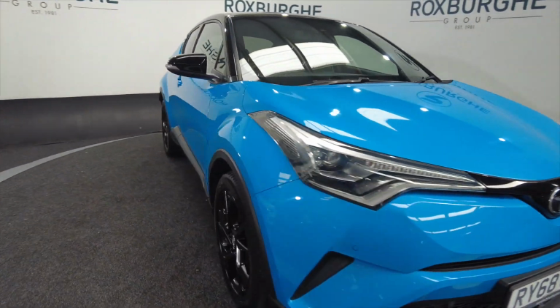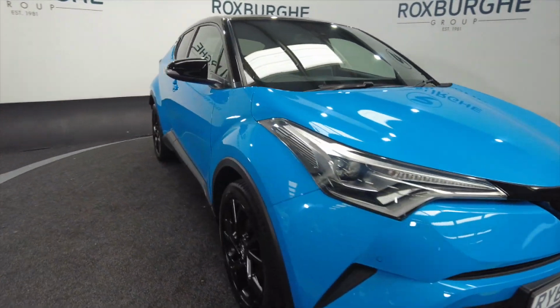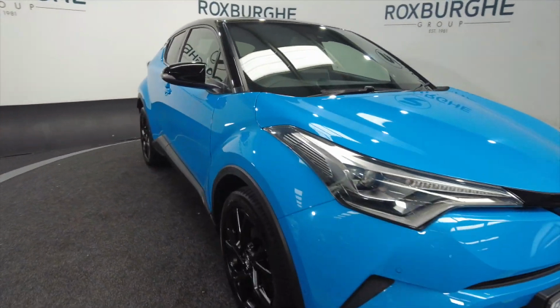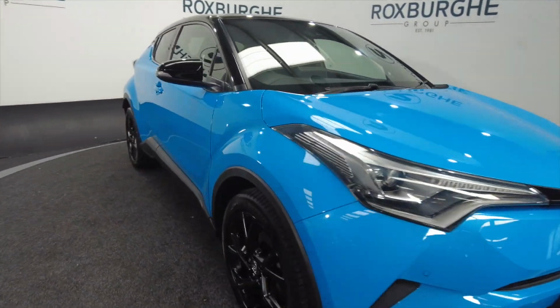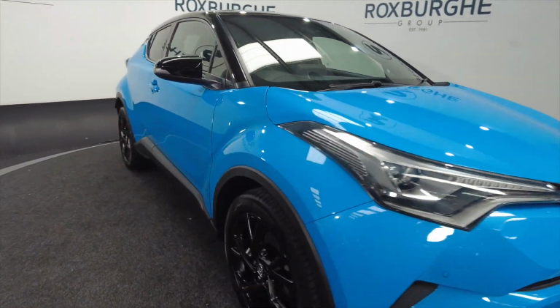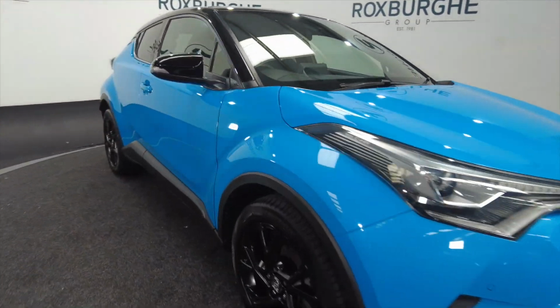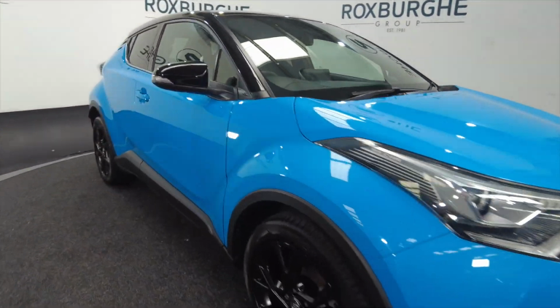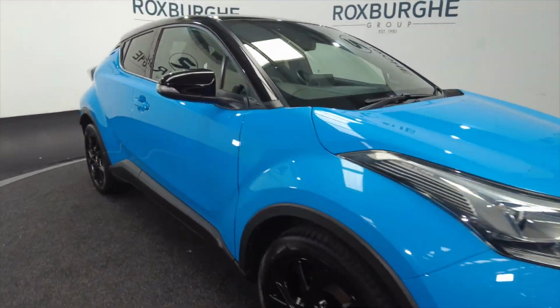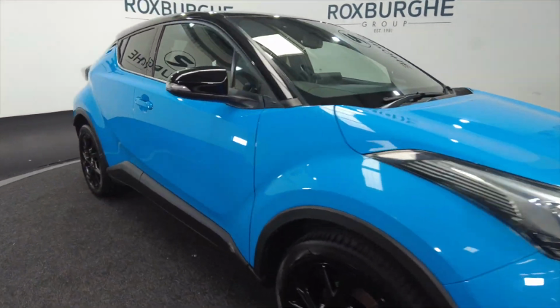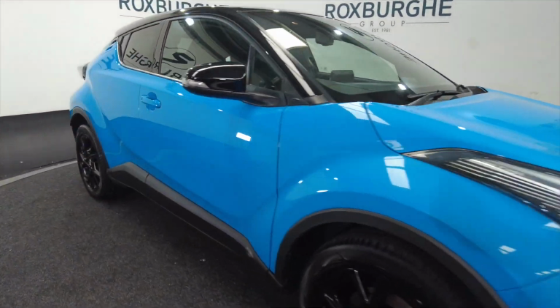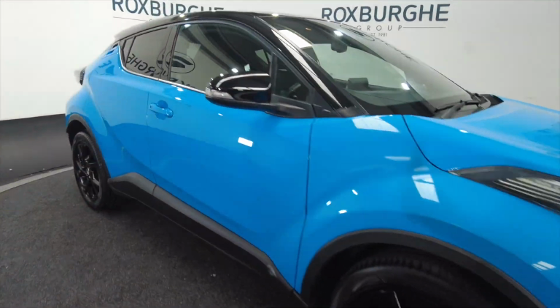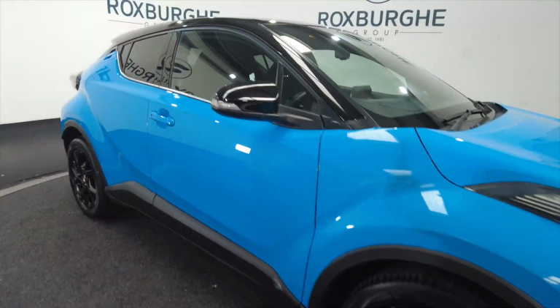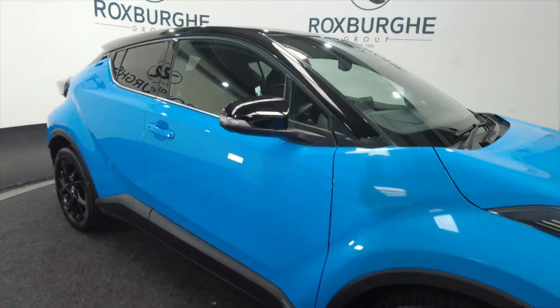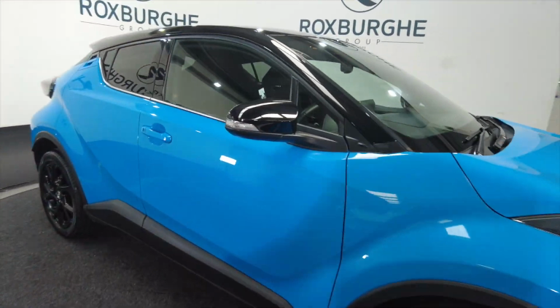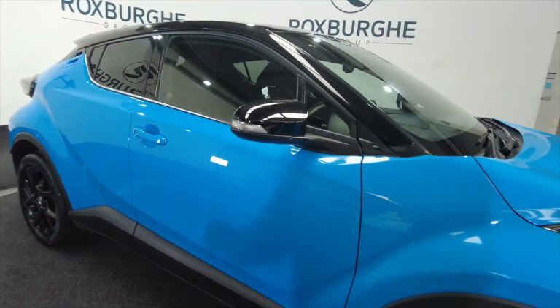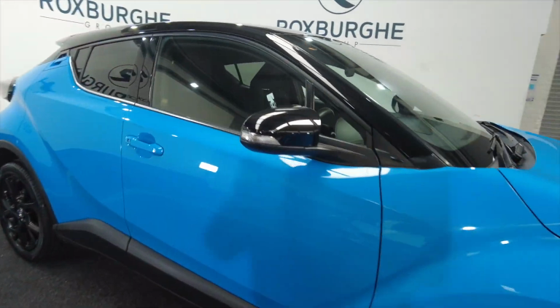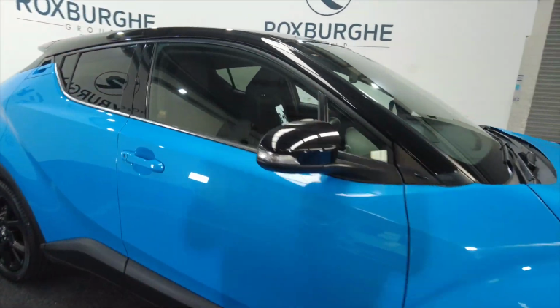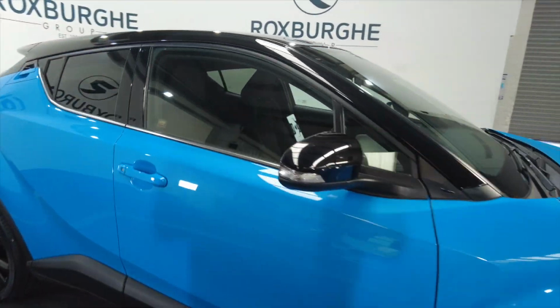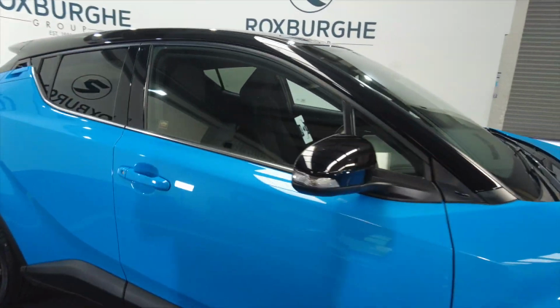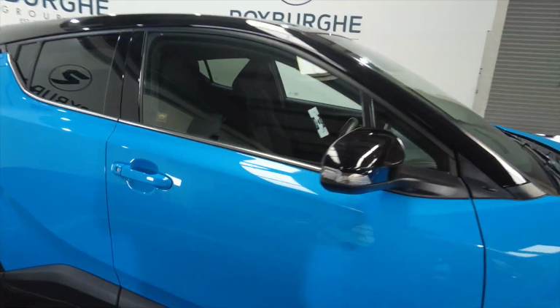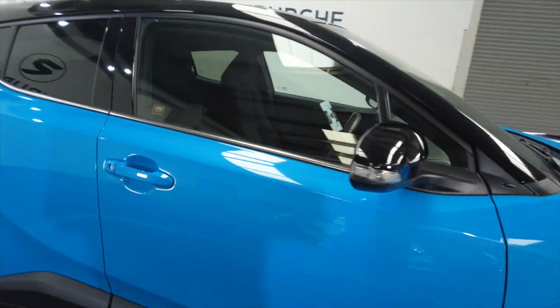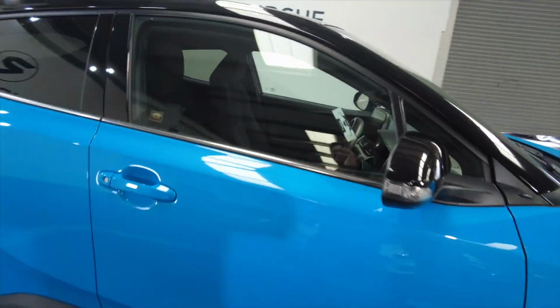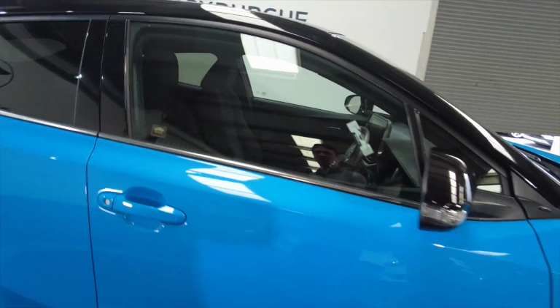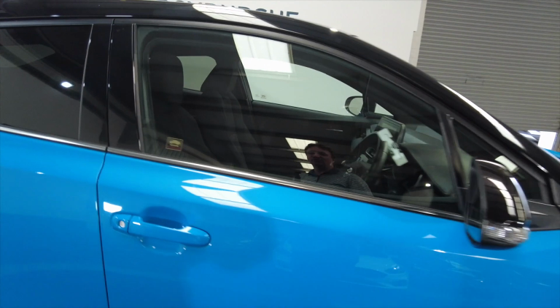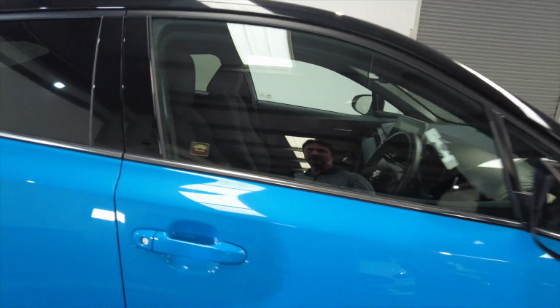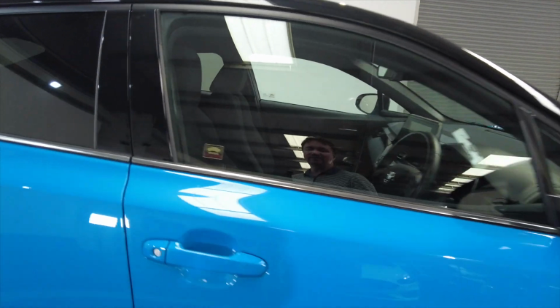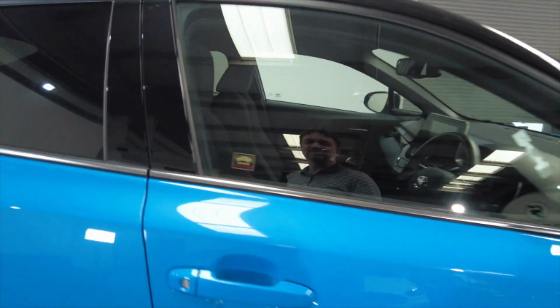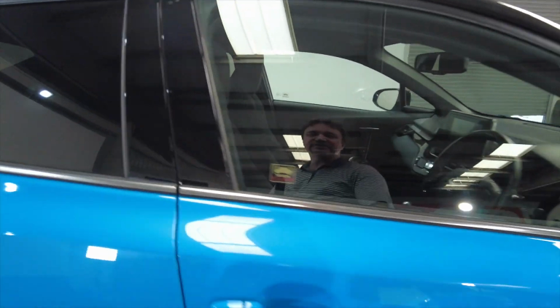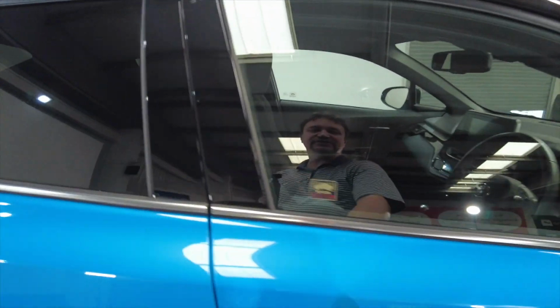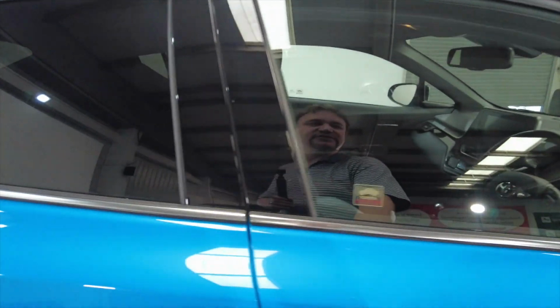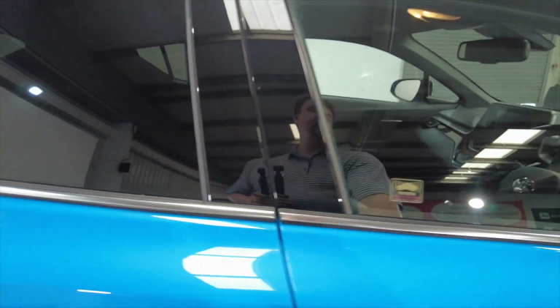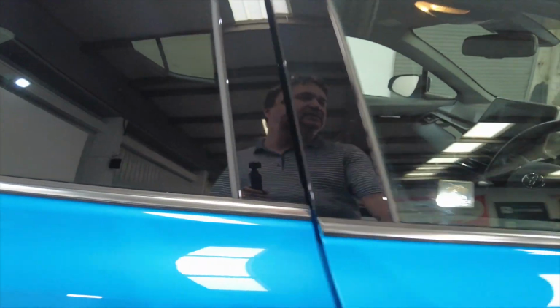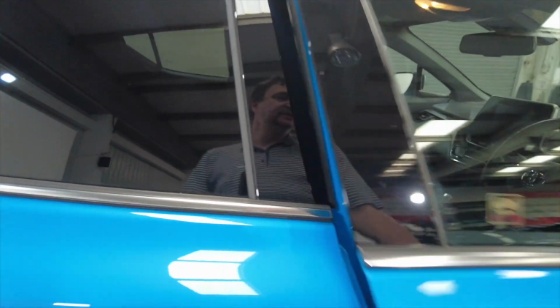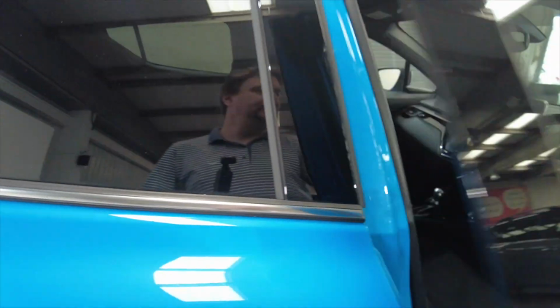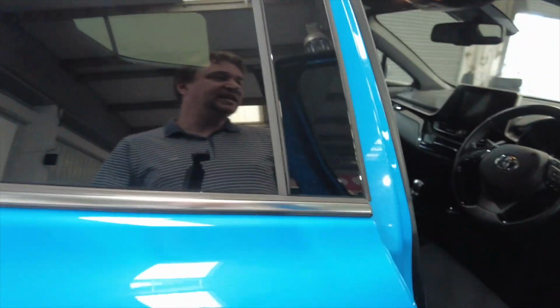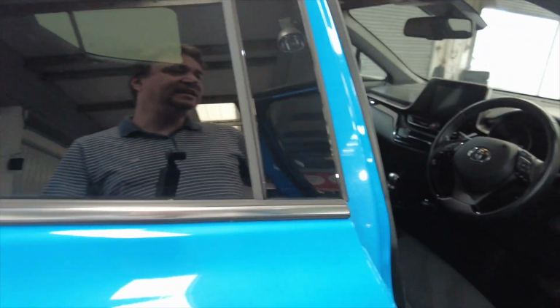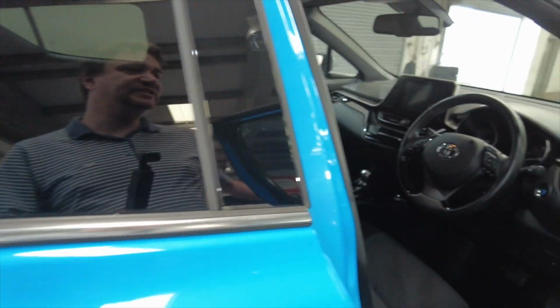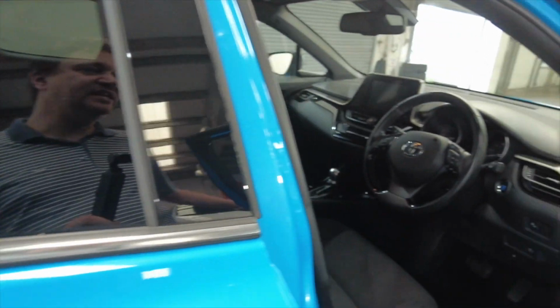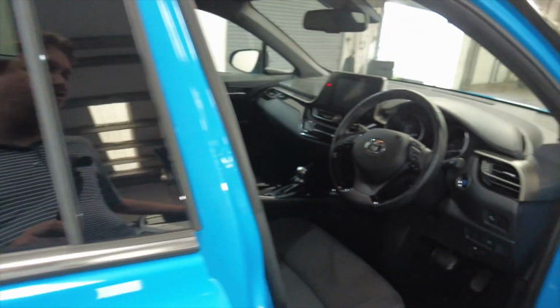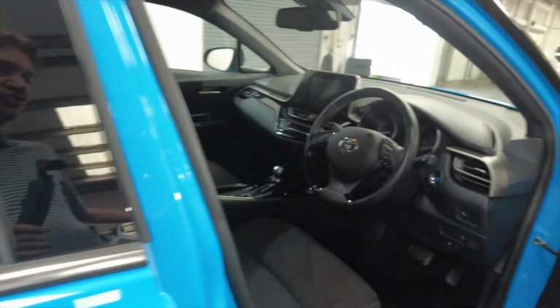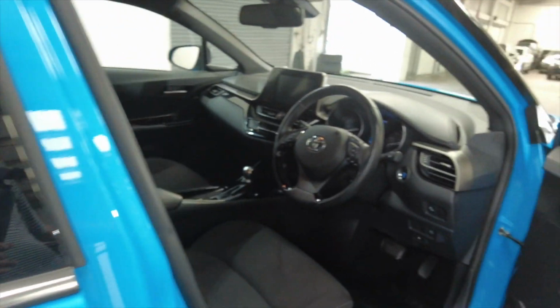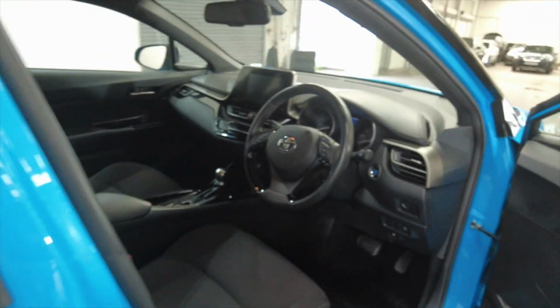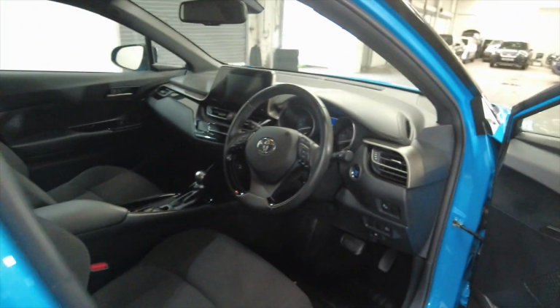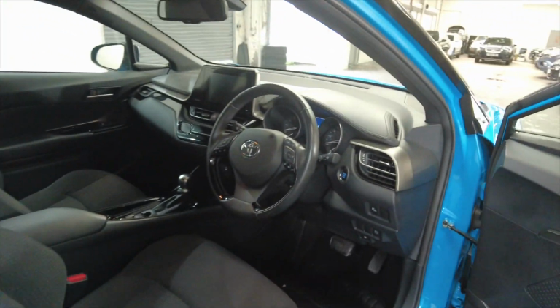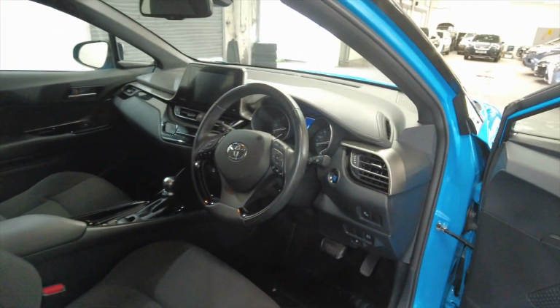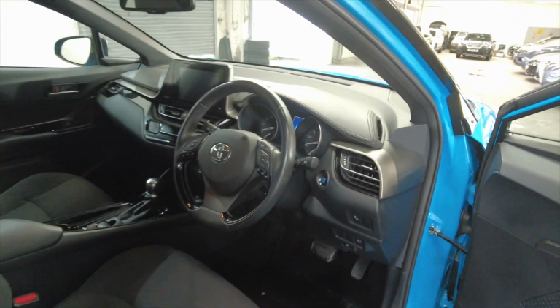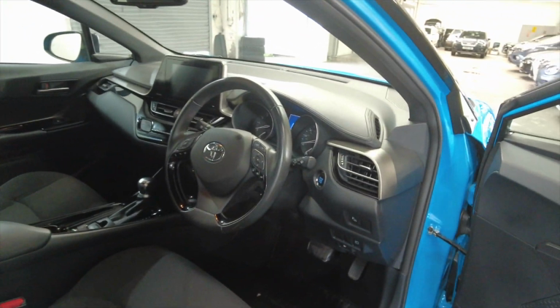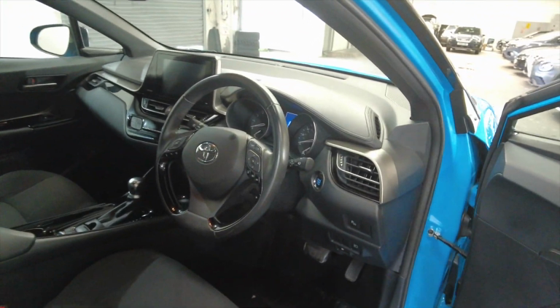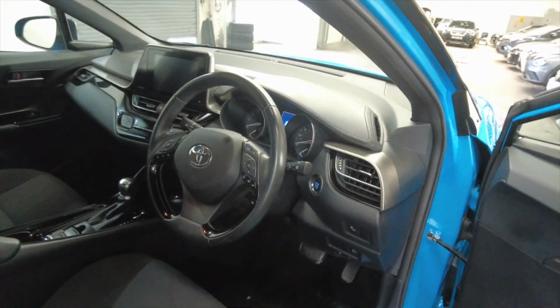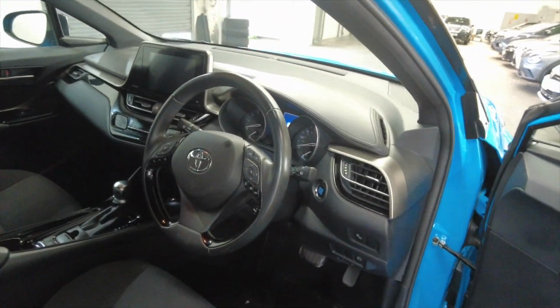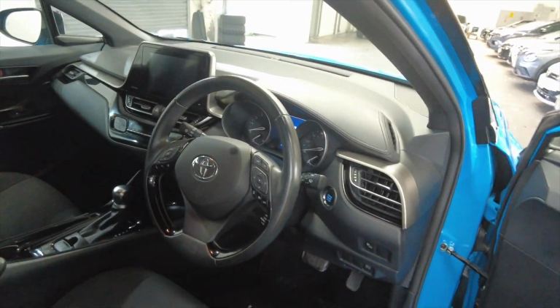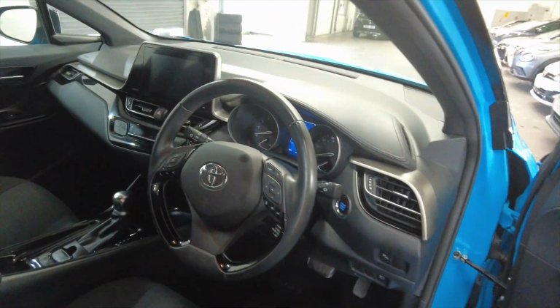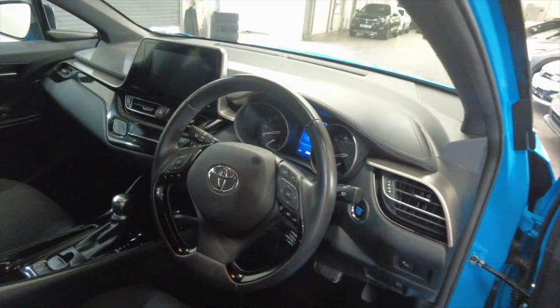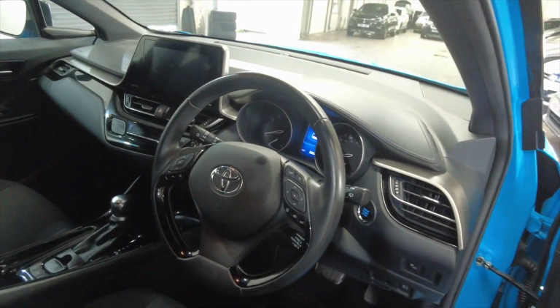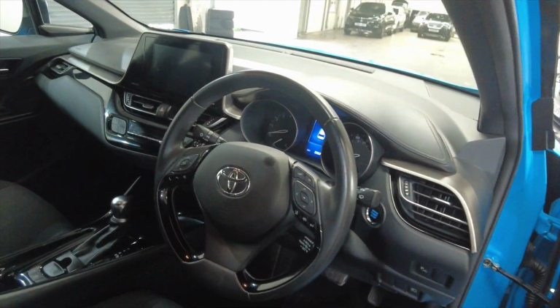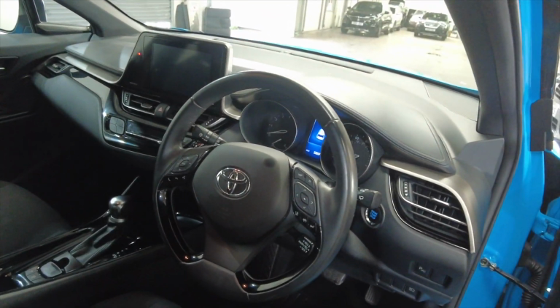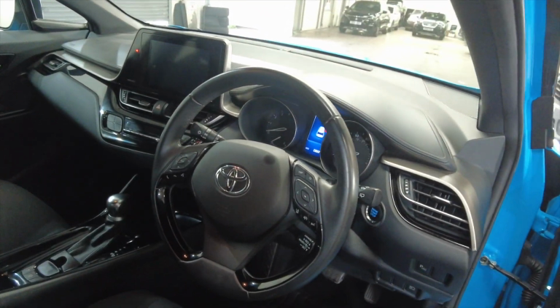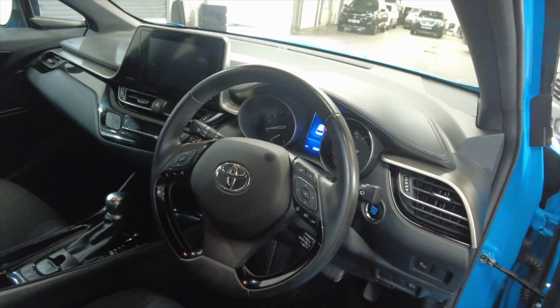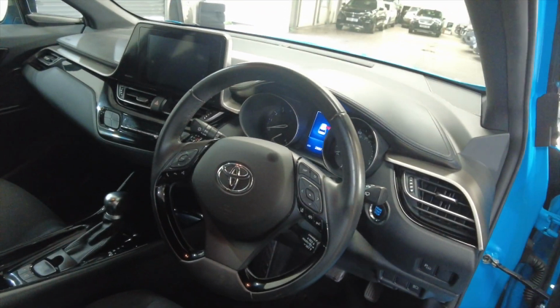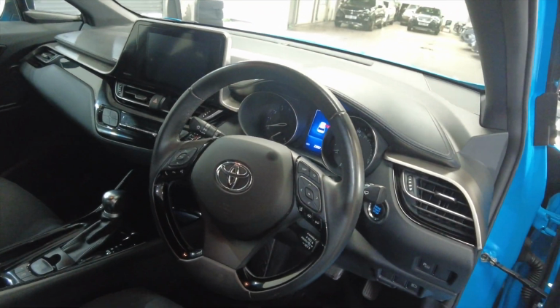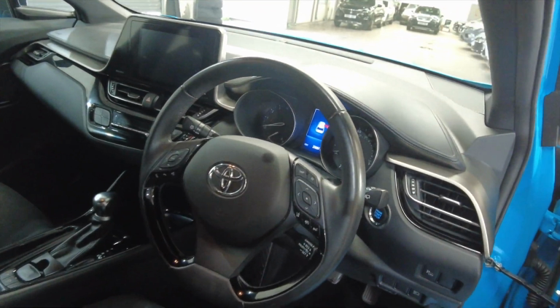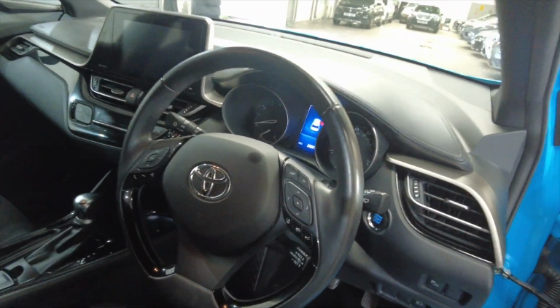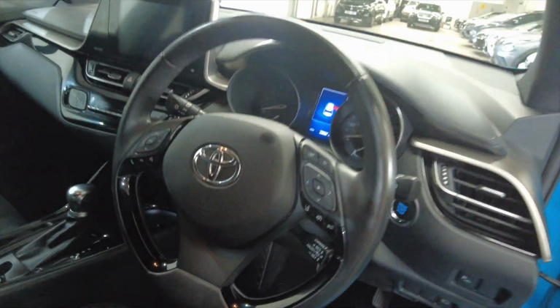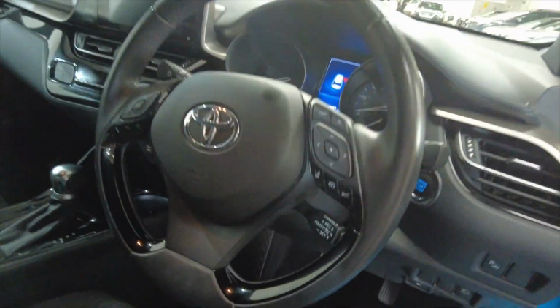It has got LED daytime running lights, indicators on the wing mirrors, keyless entry, and a multifunction steering wheel there.